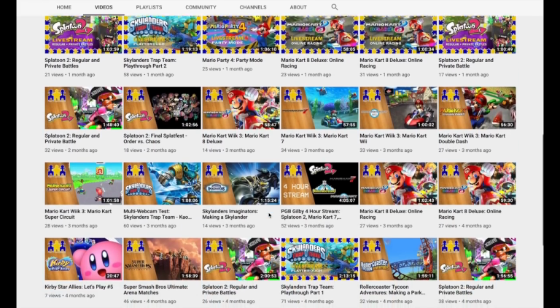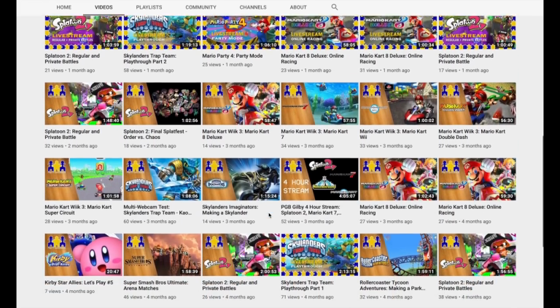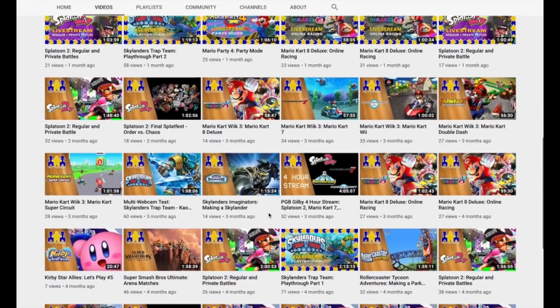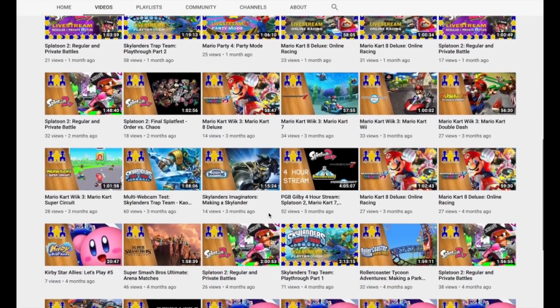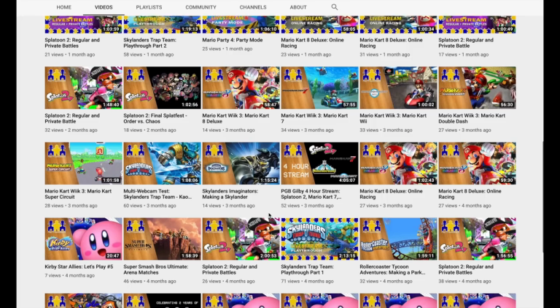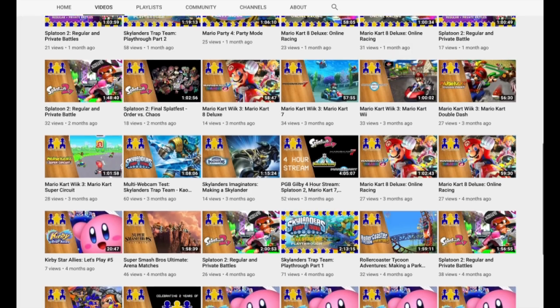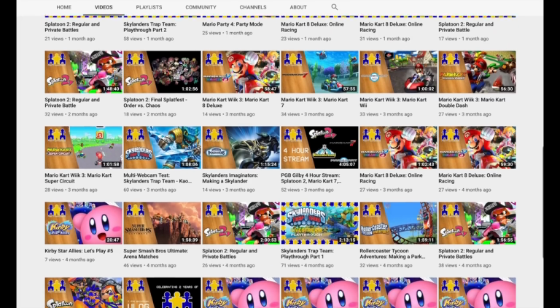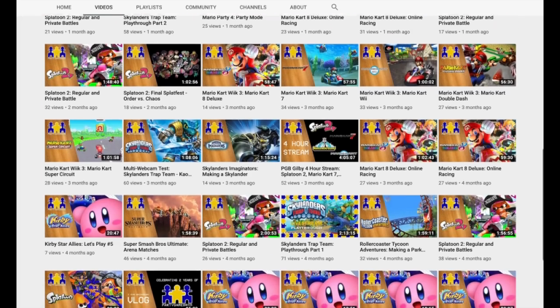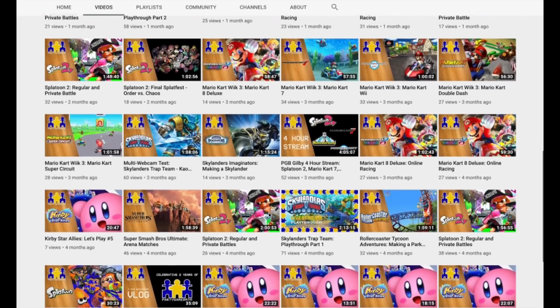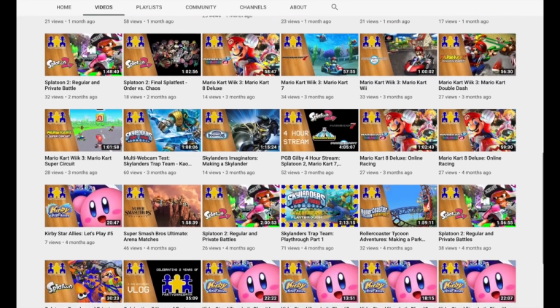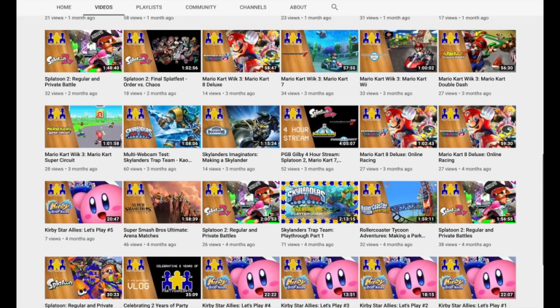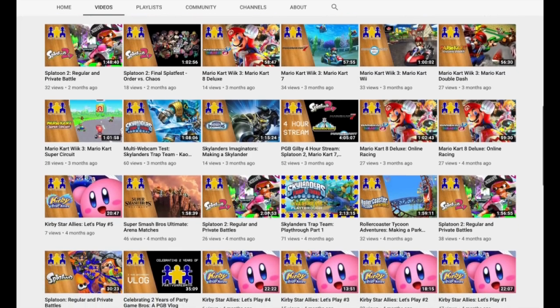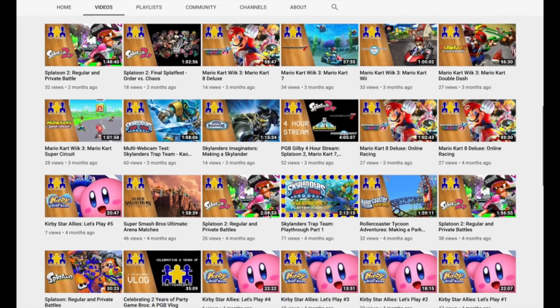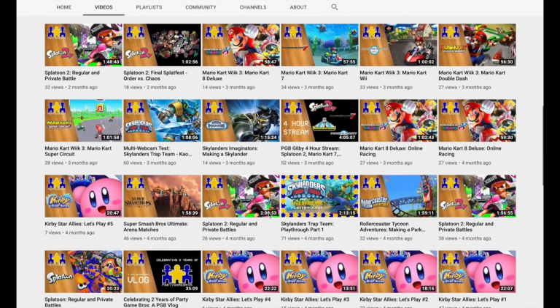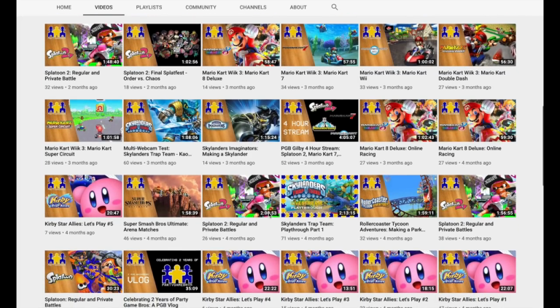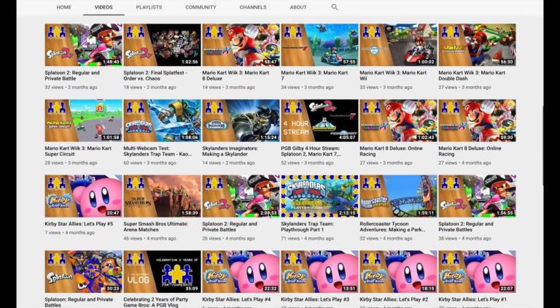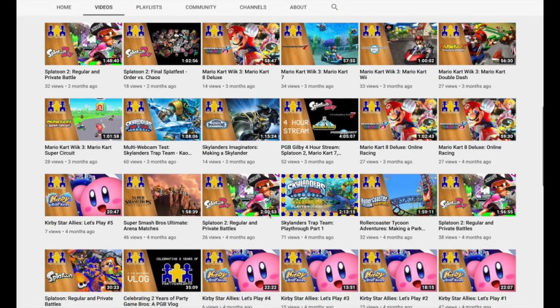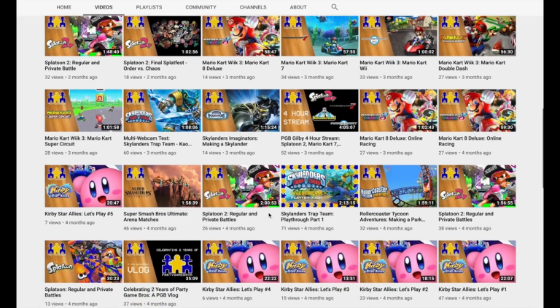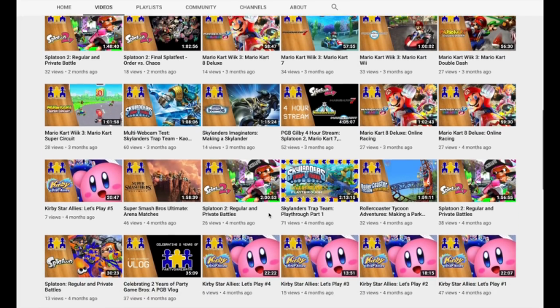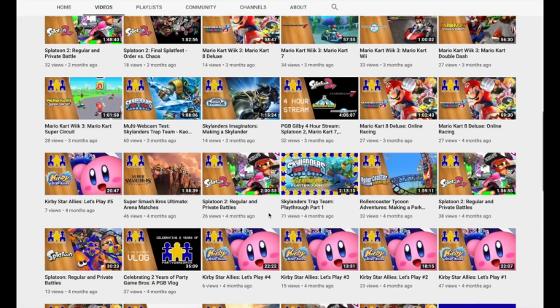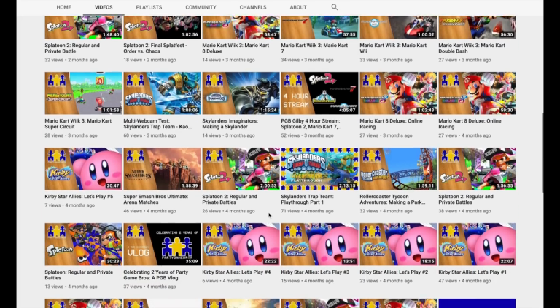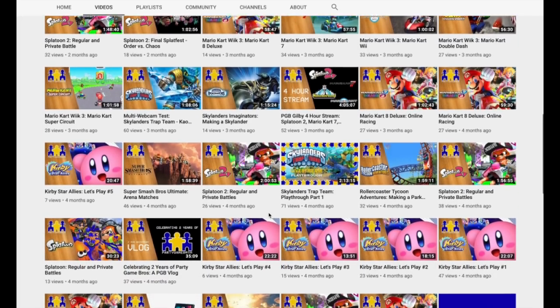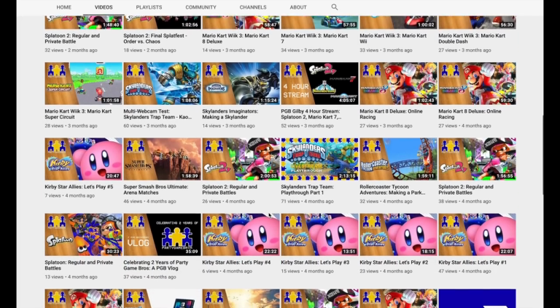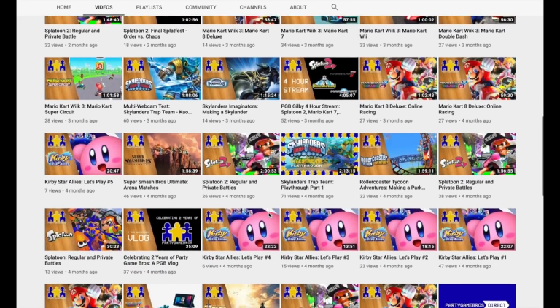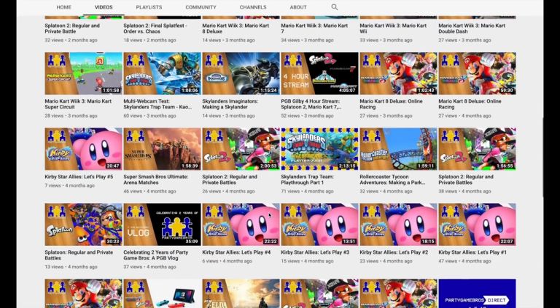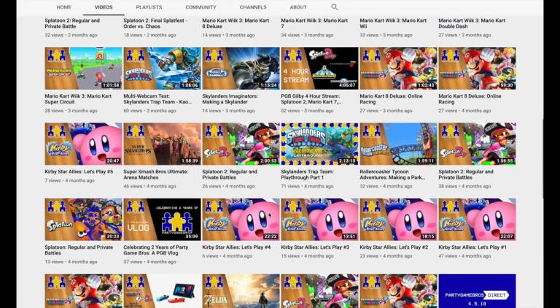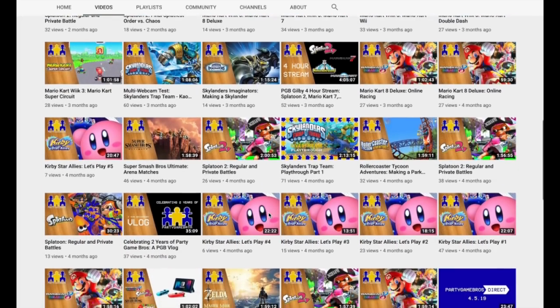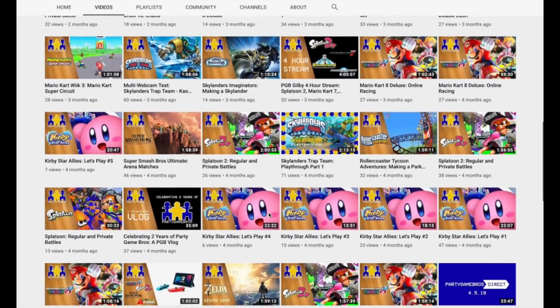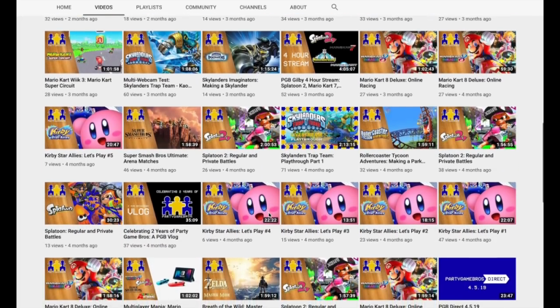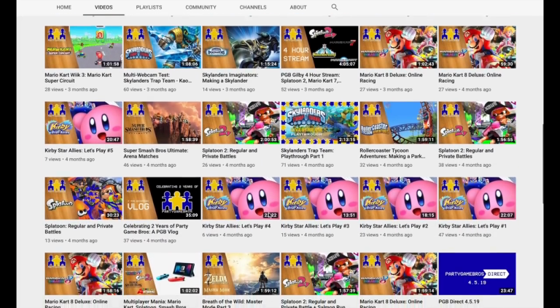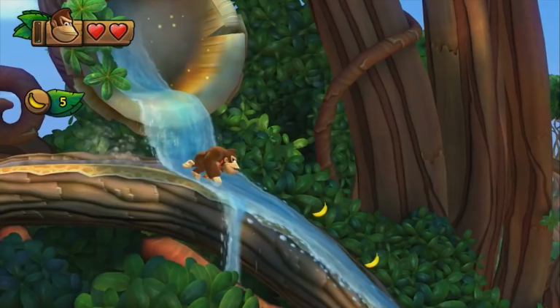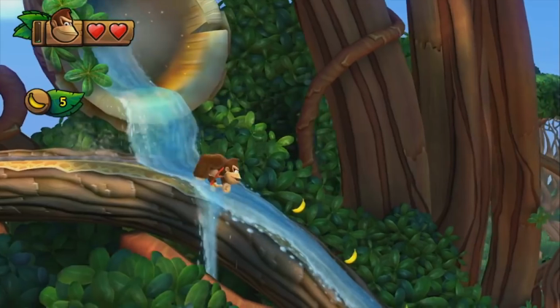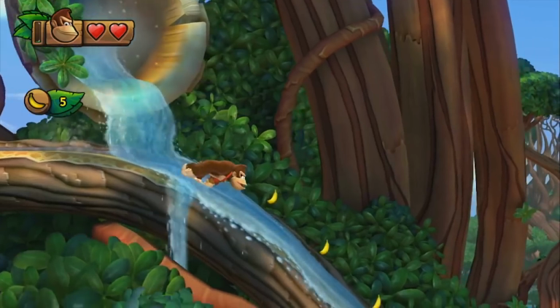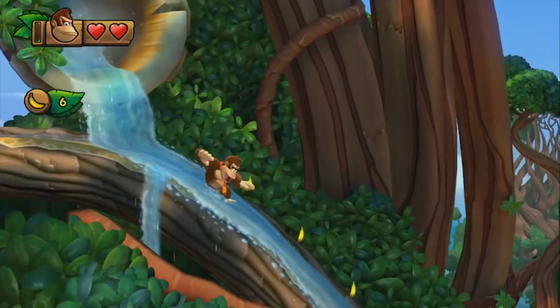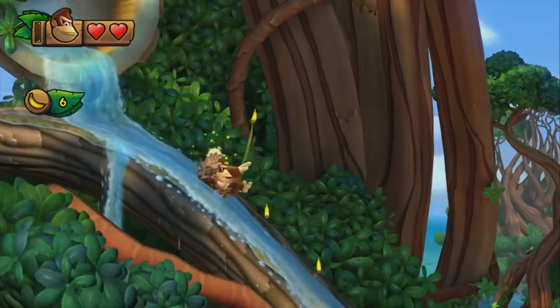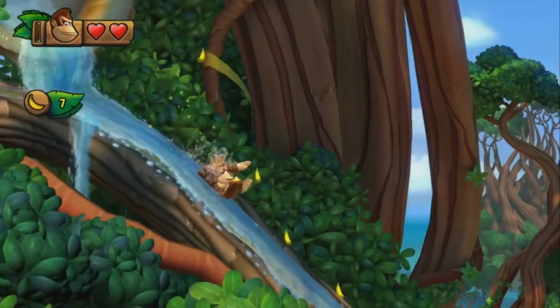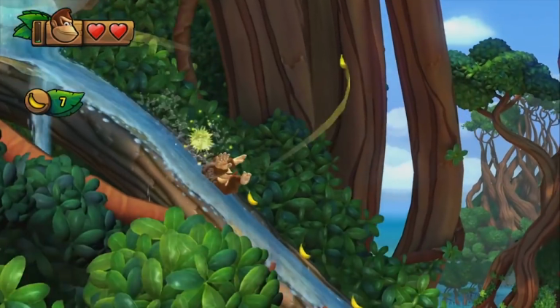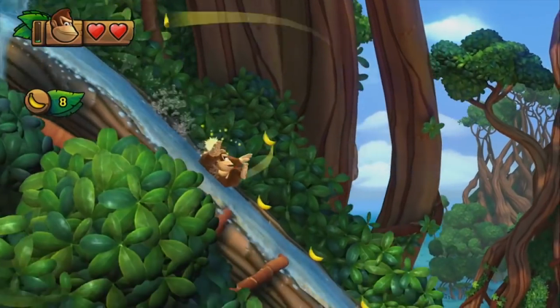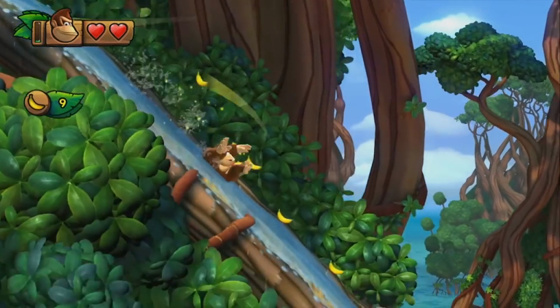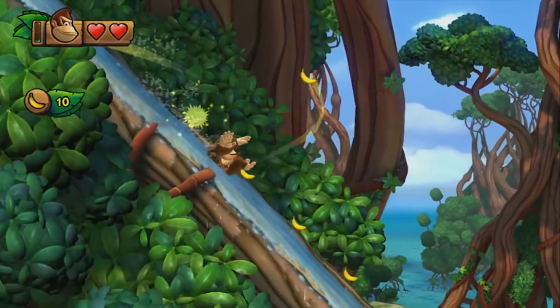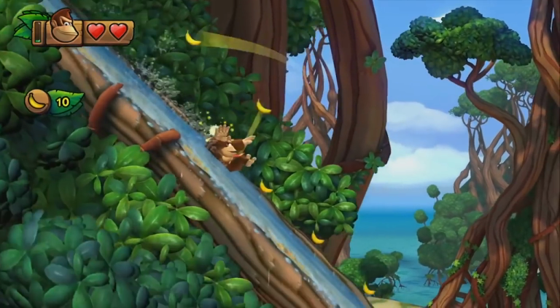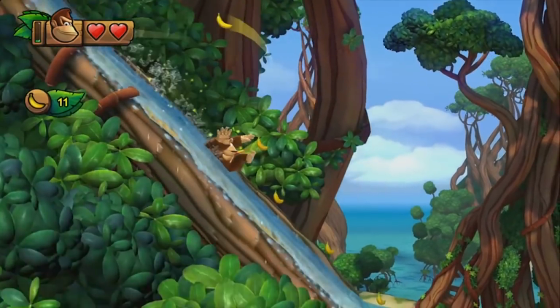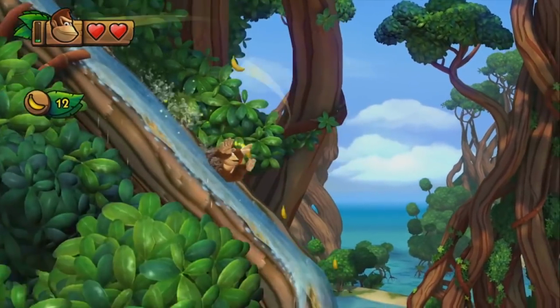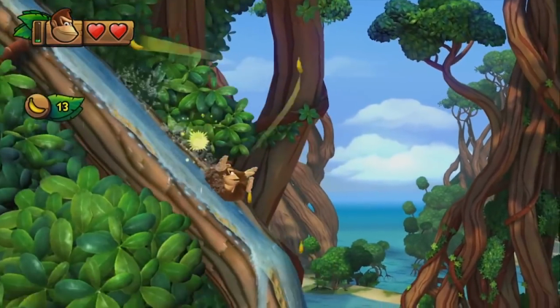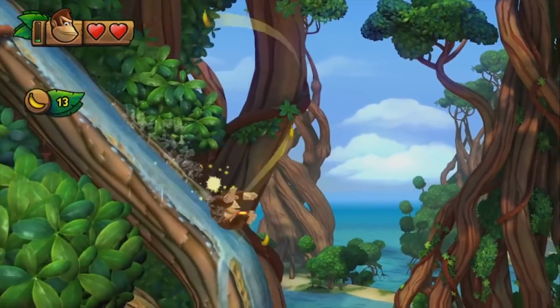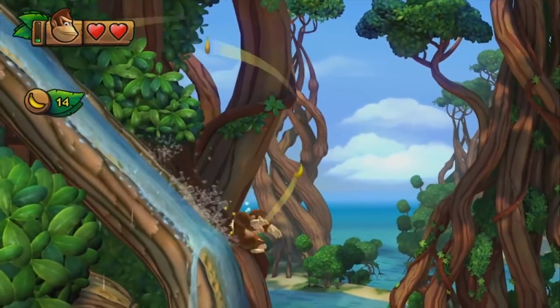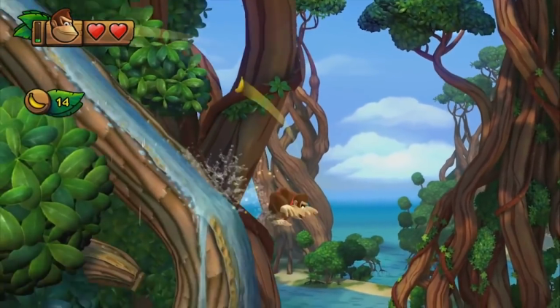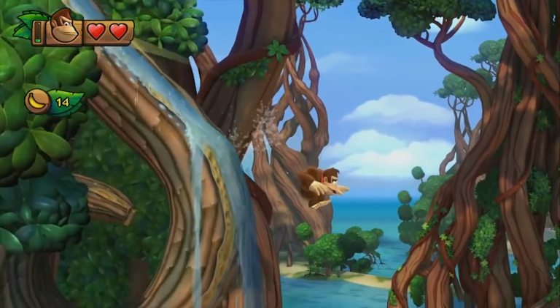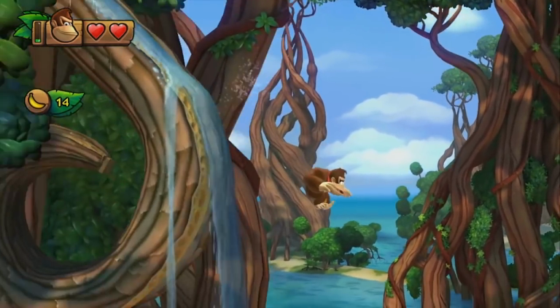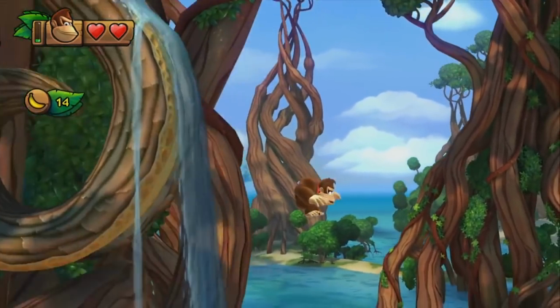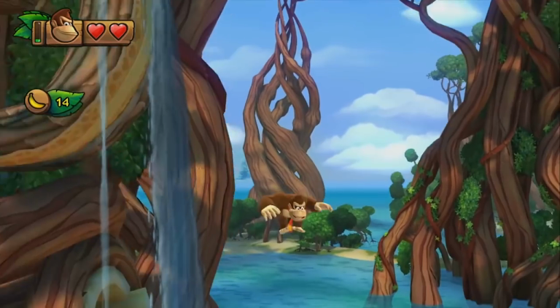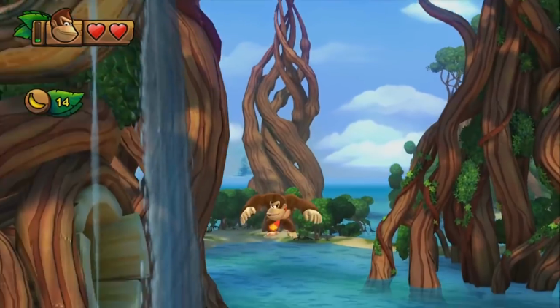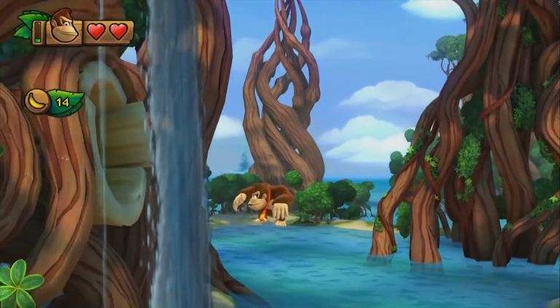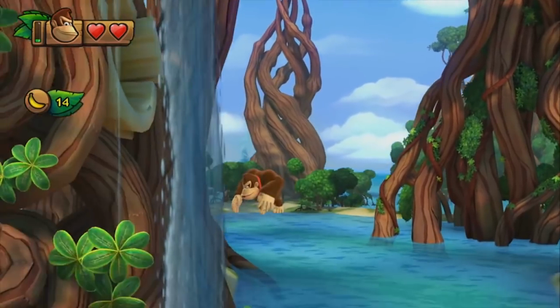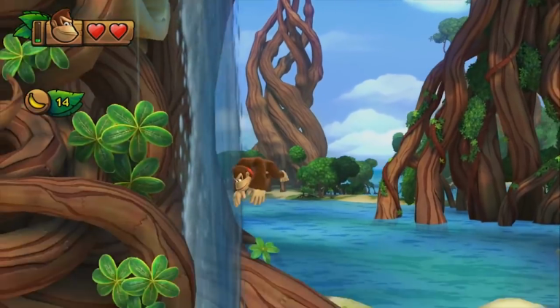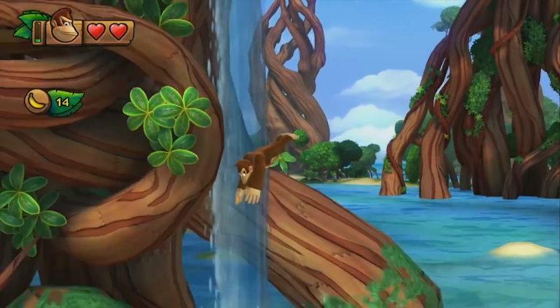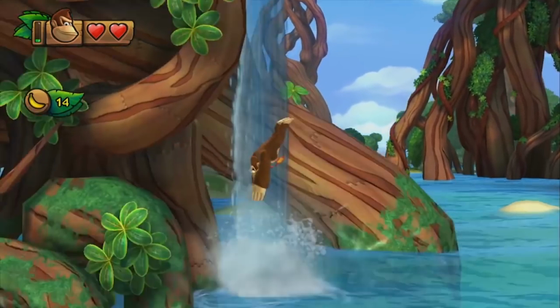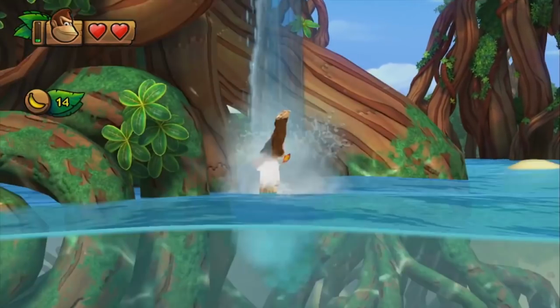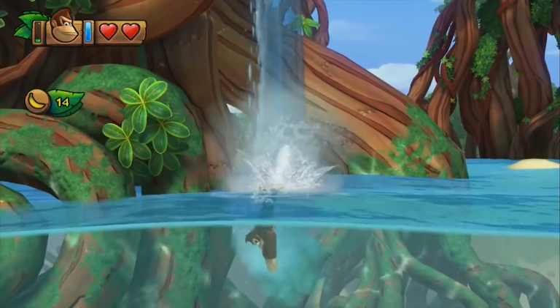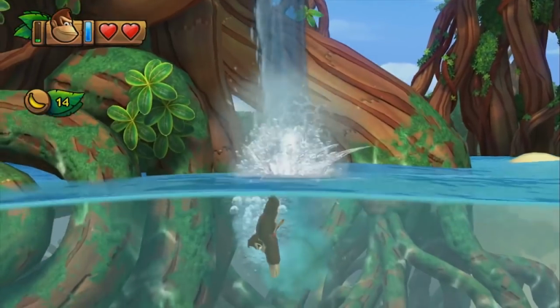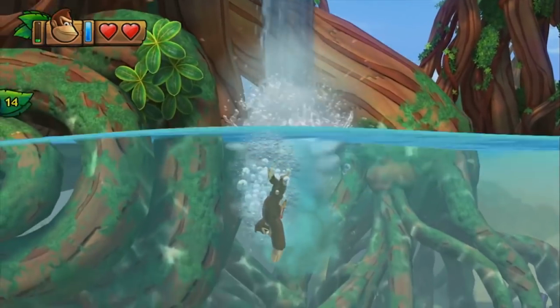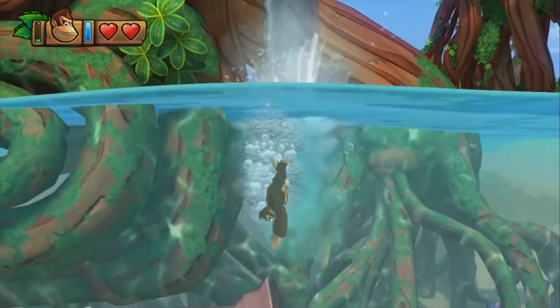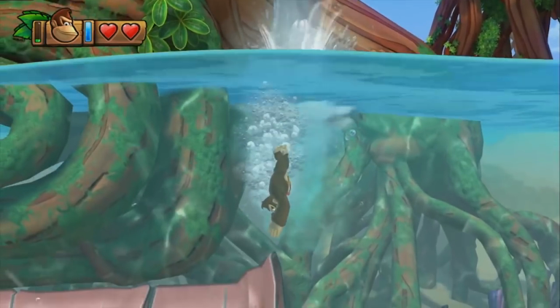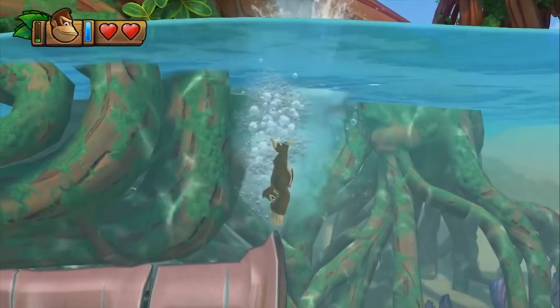And we also do top 10s. That is what I'm here for, after all. So let's get started then. We got a lot of ground to cover.